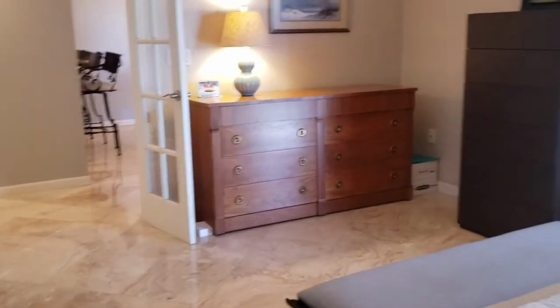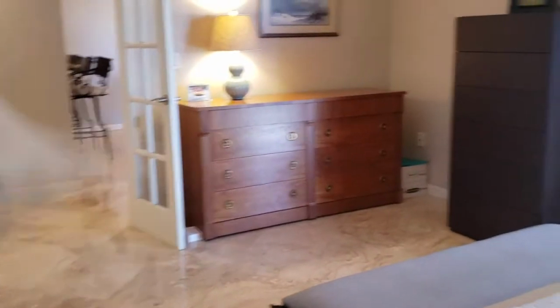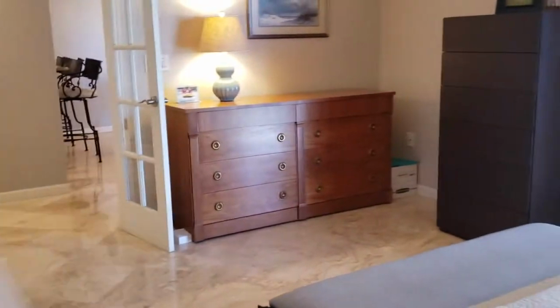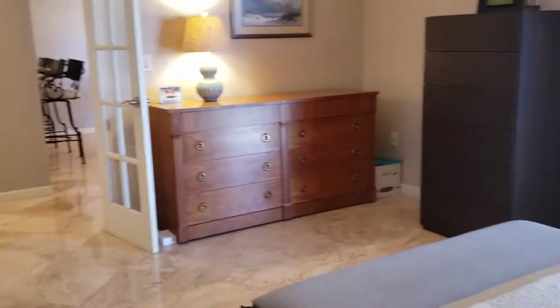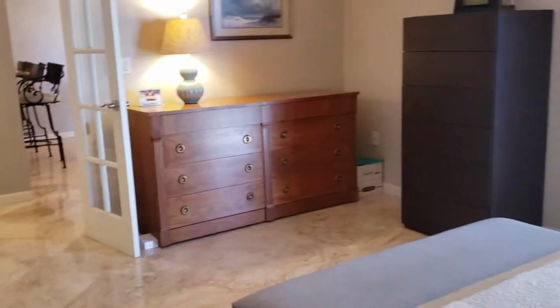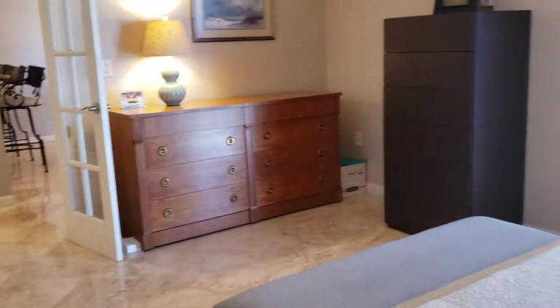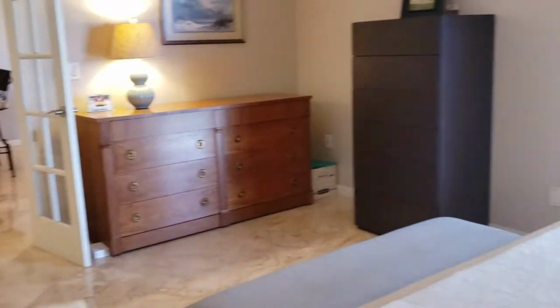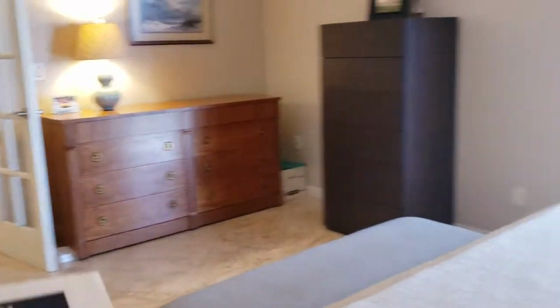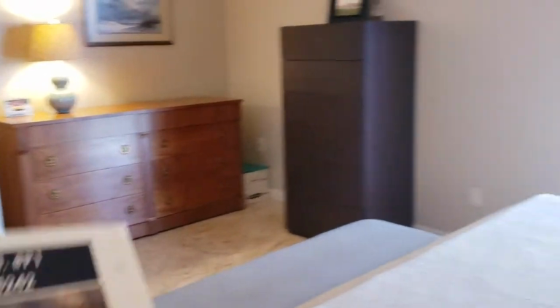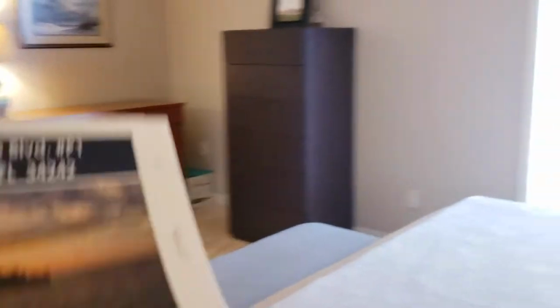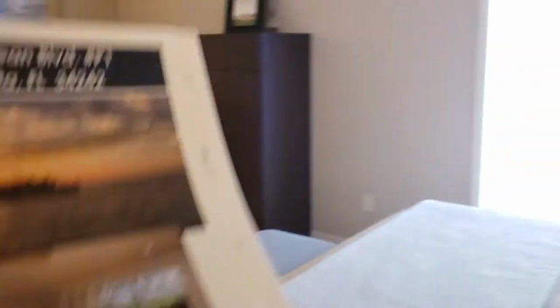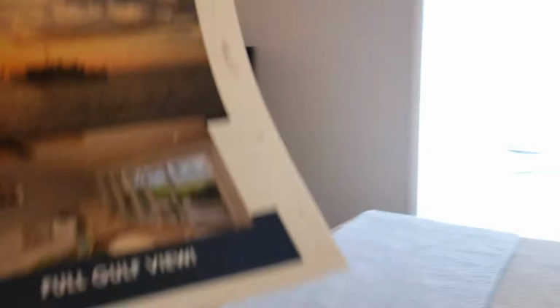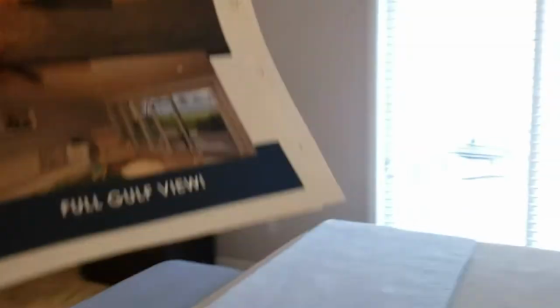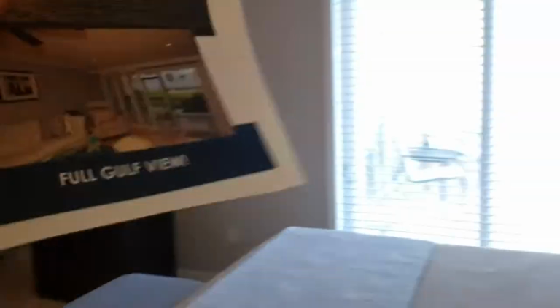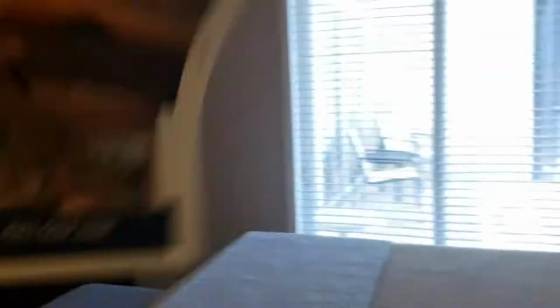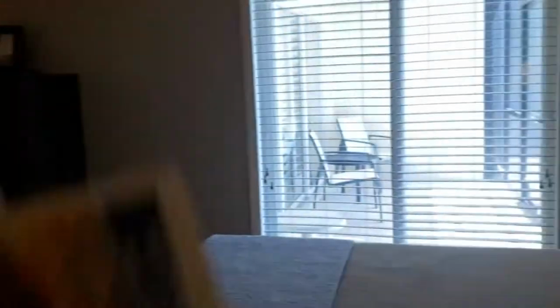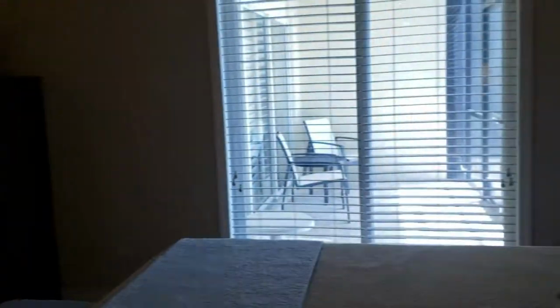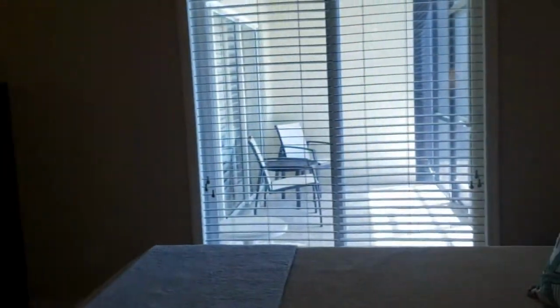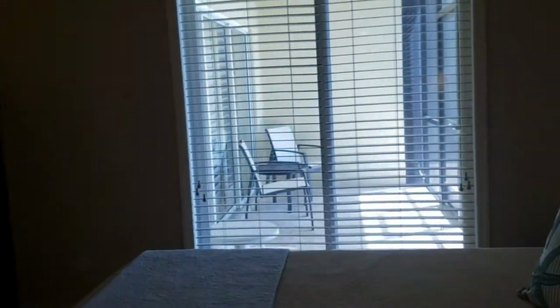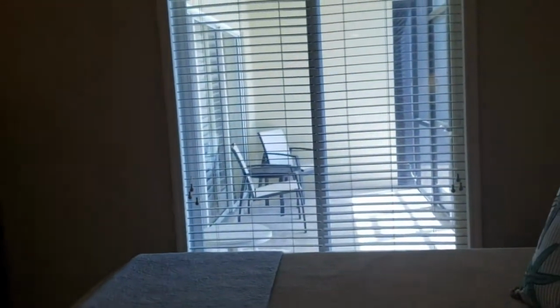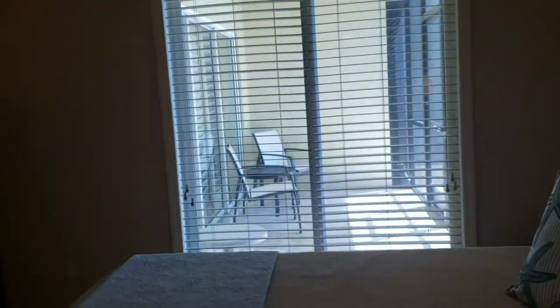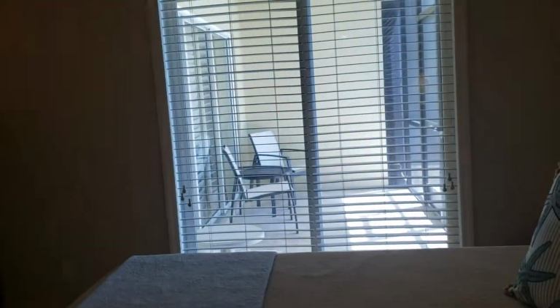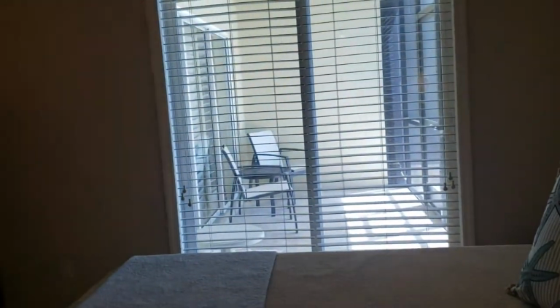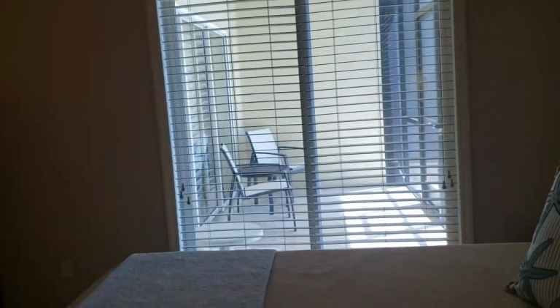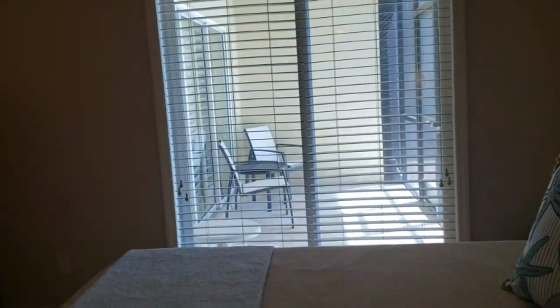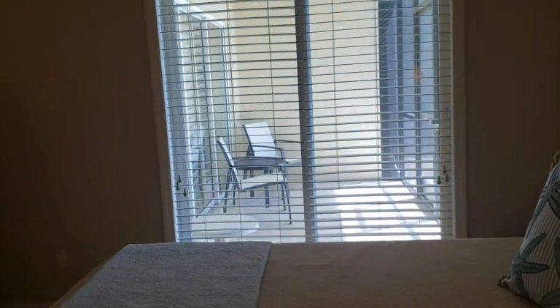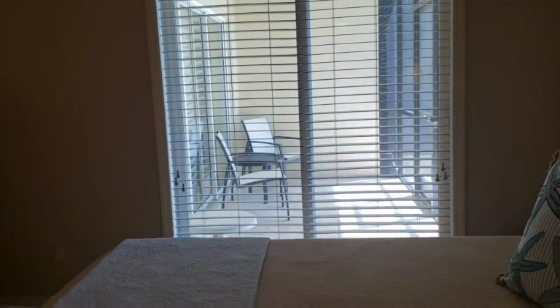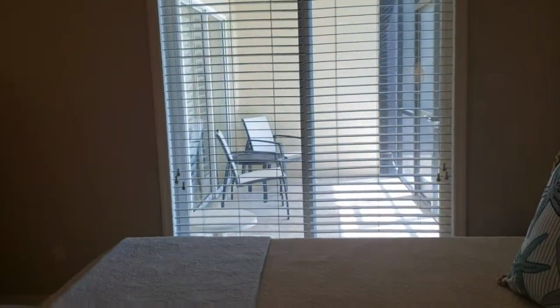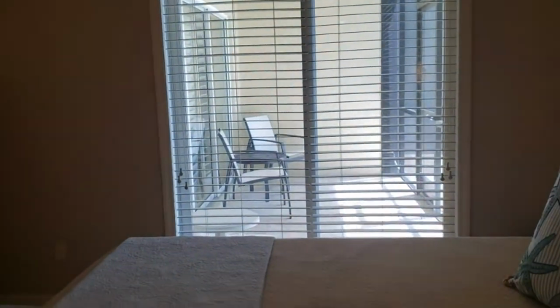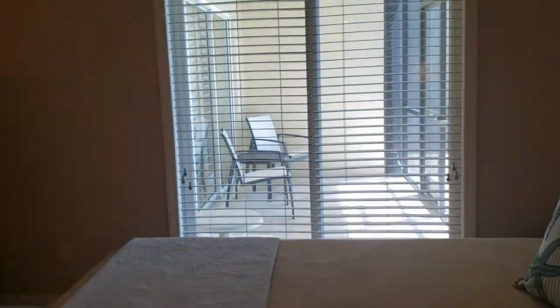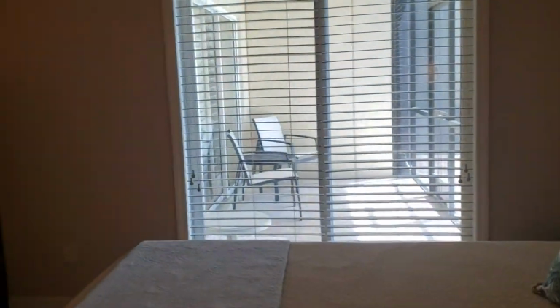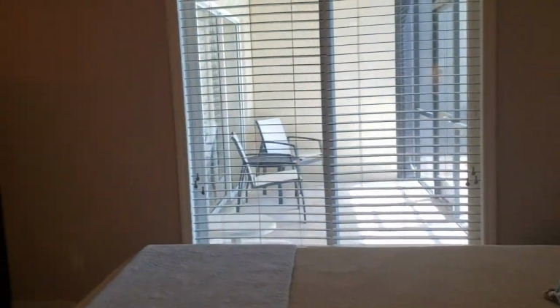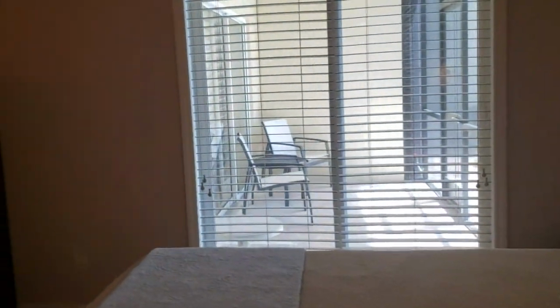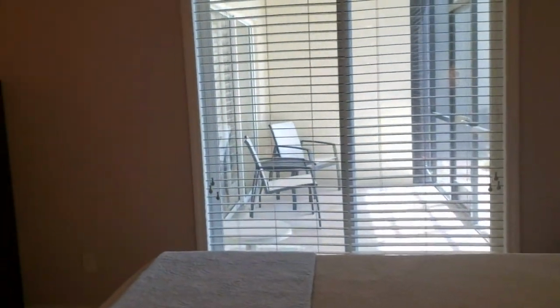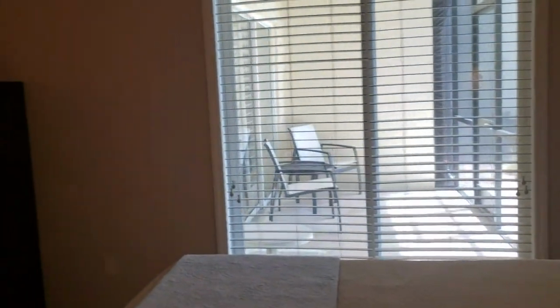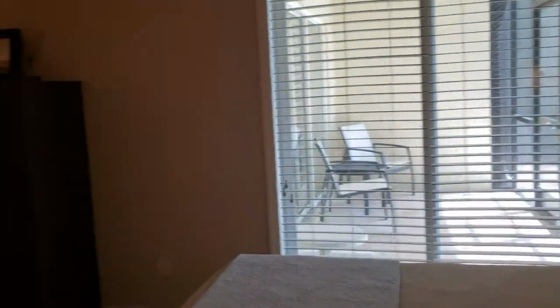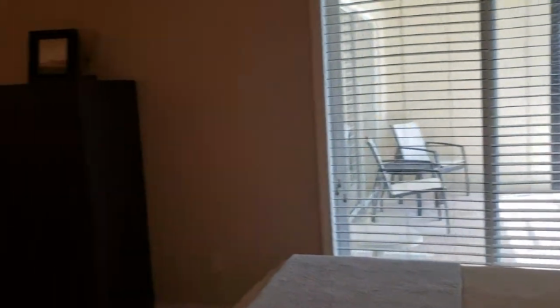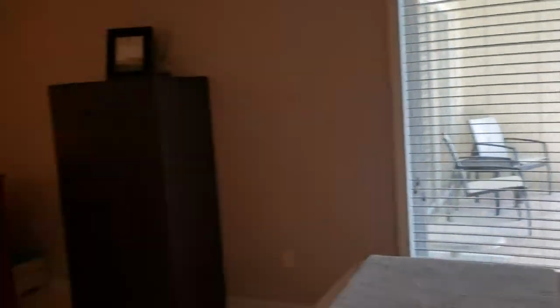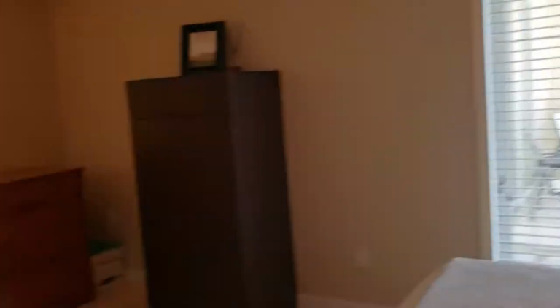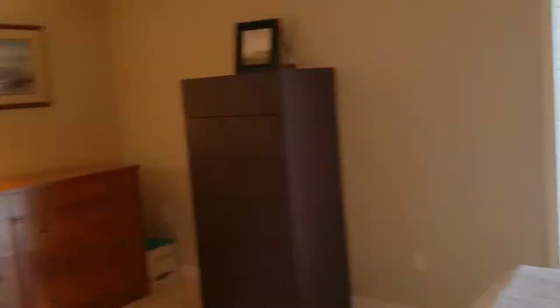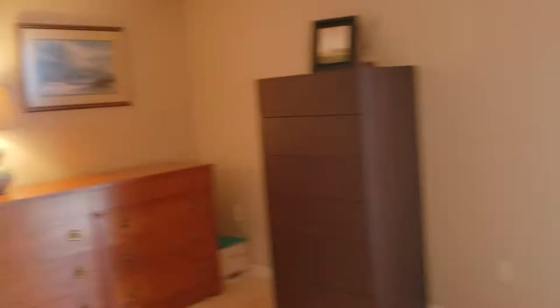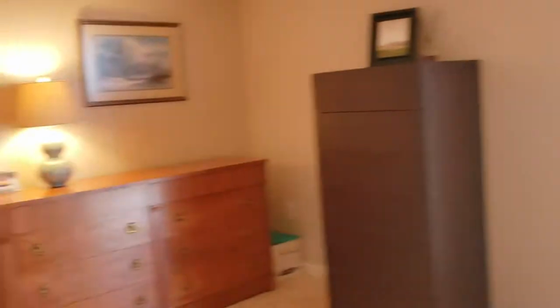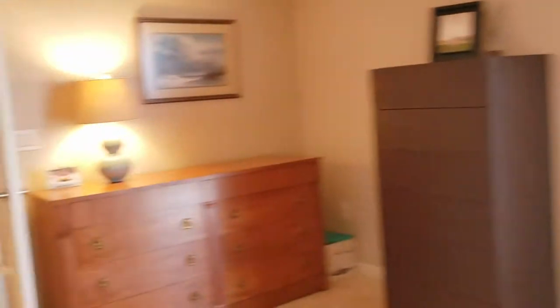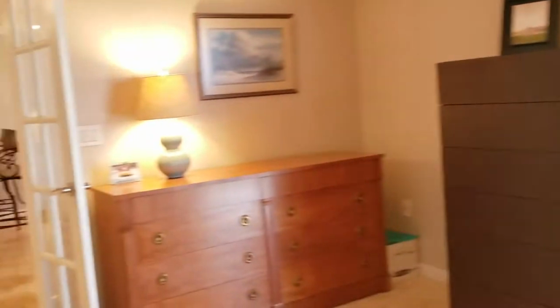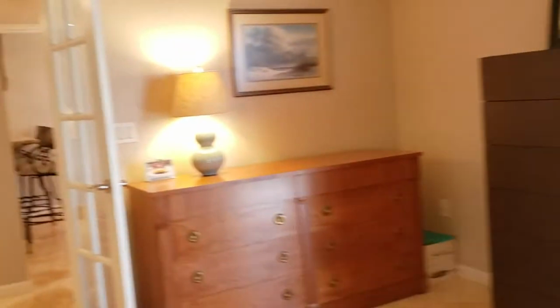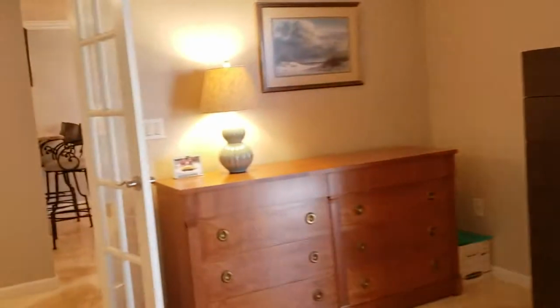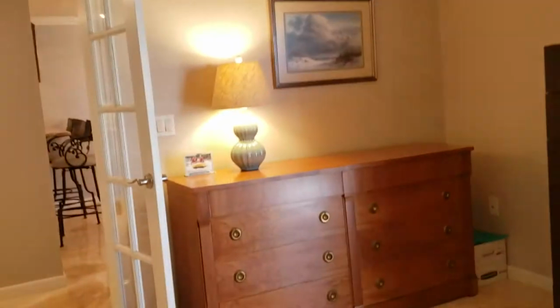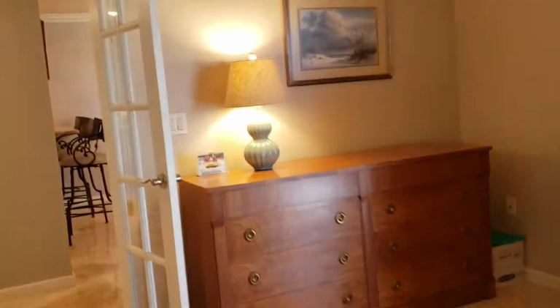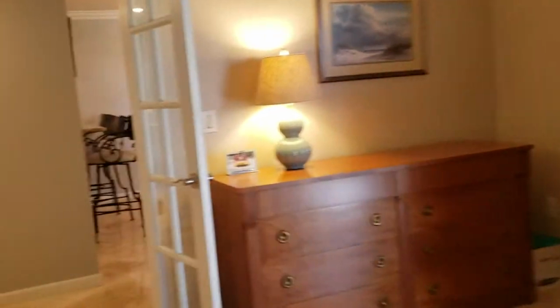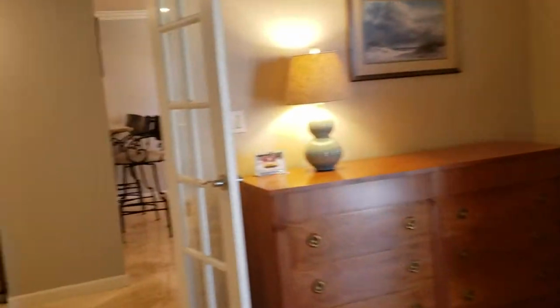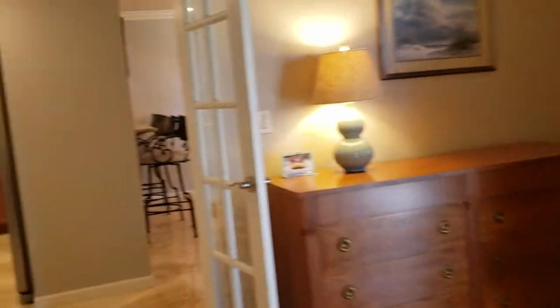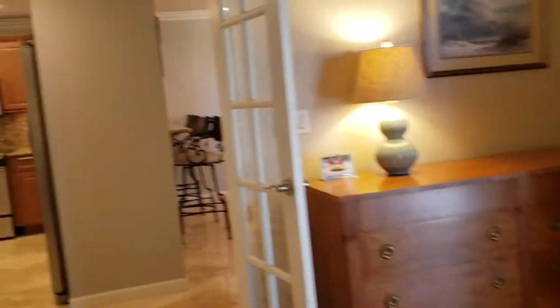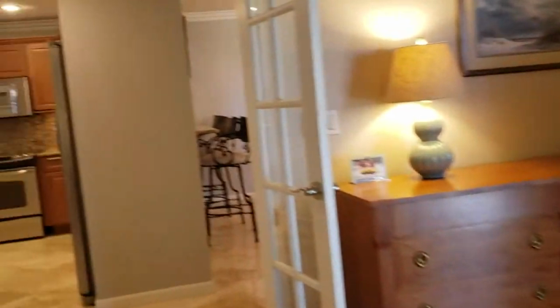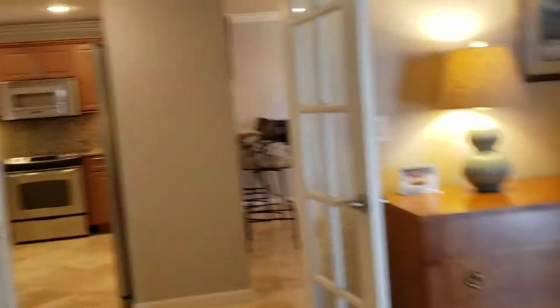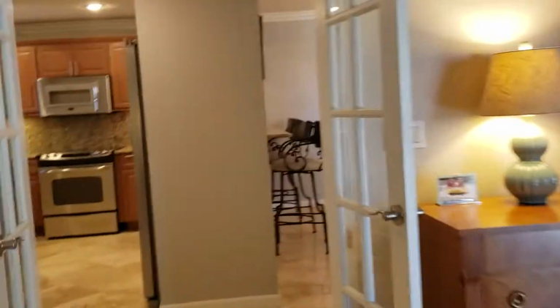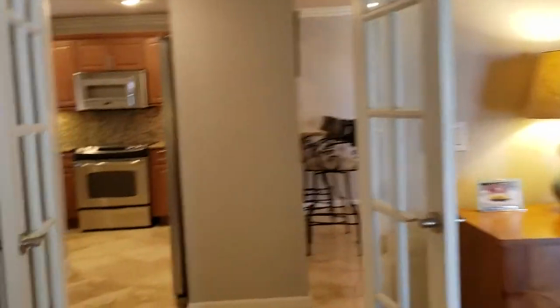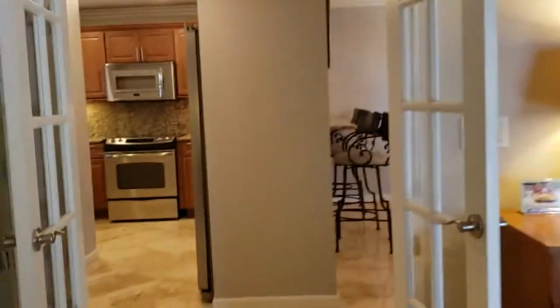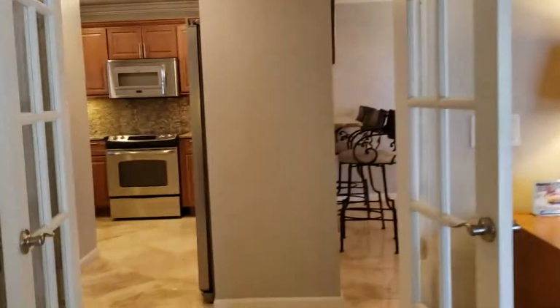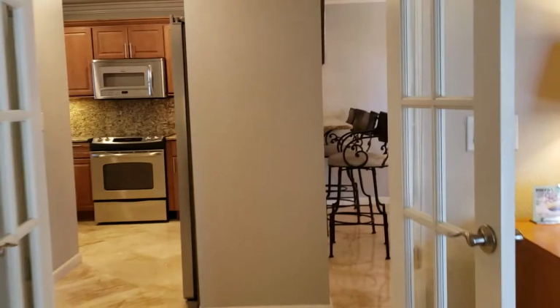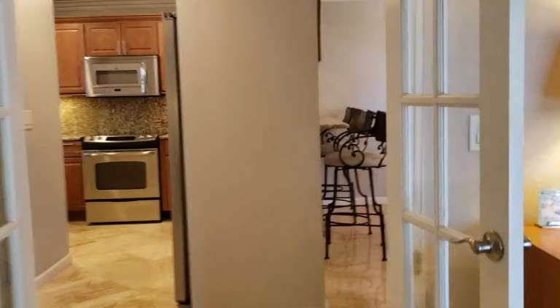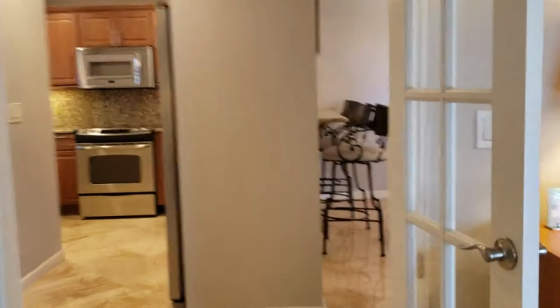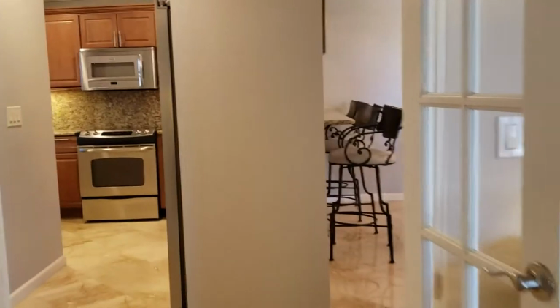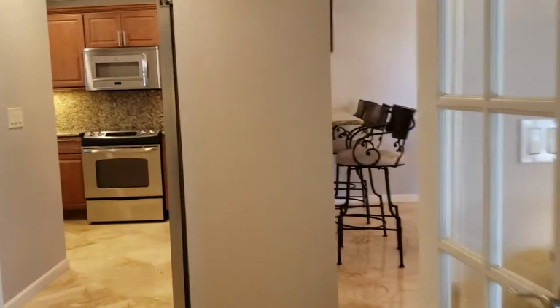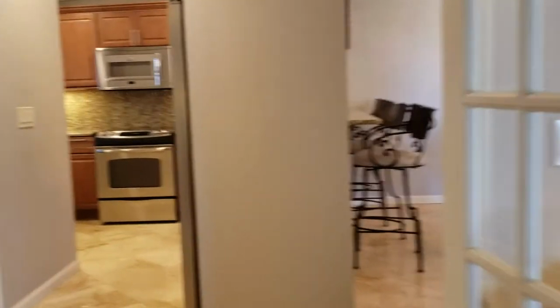The big master bedroom opens up onto the lanai, which takes you right out to the Gulf of Mexico. That's great.